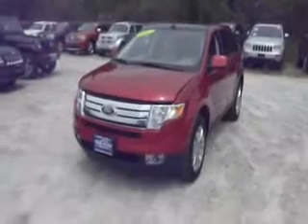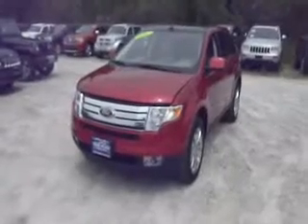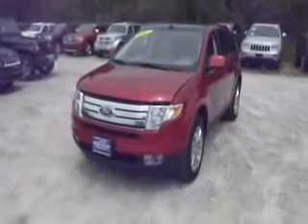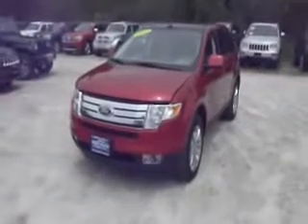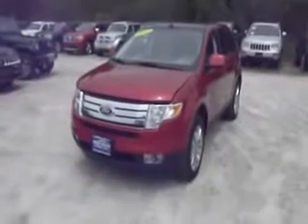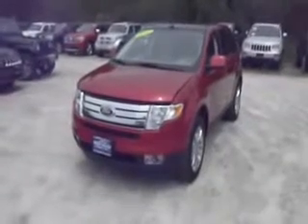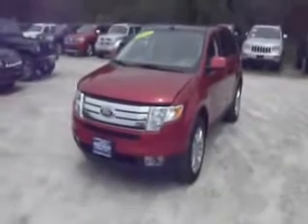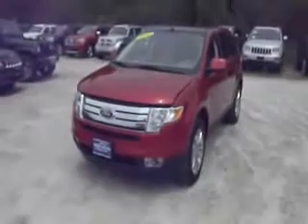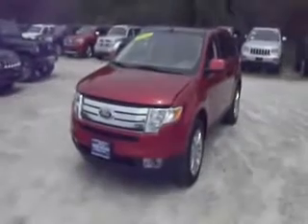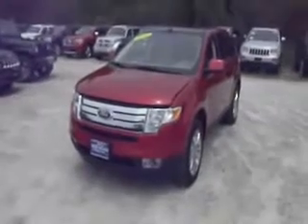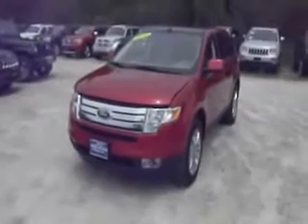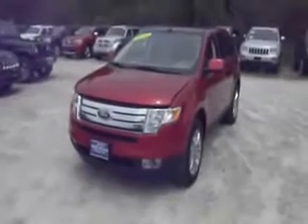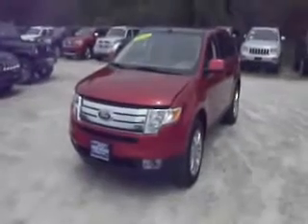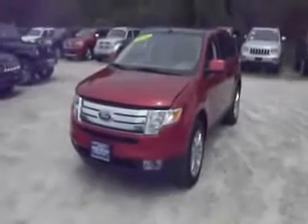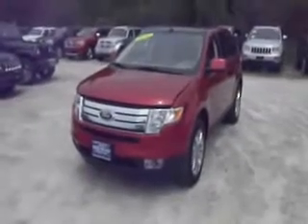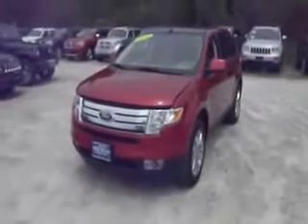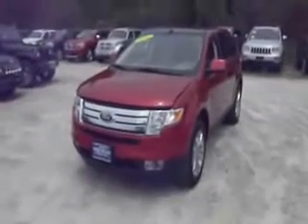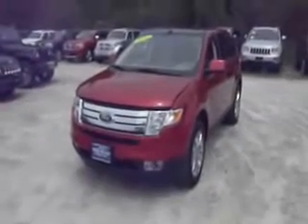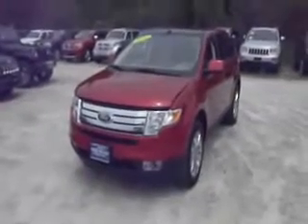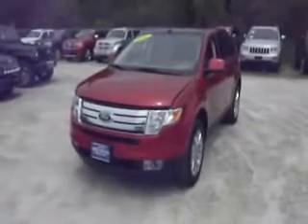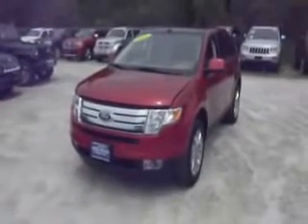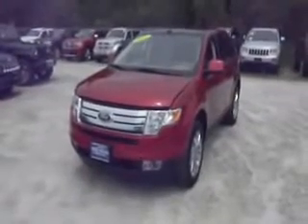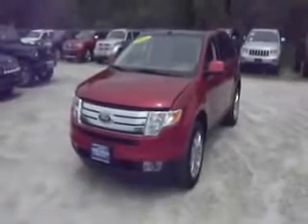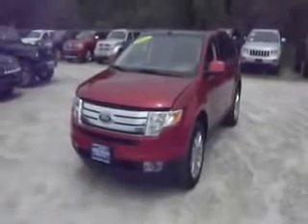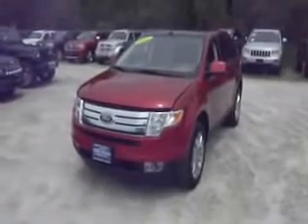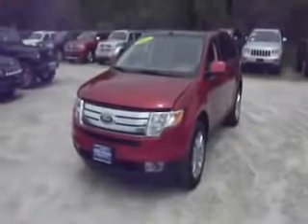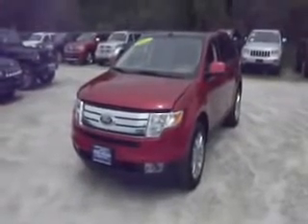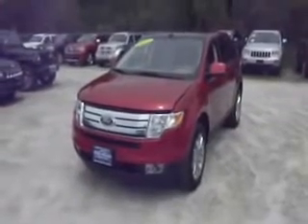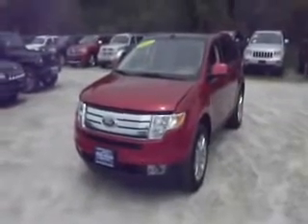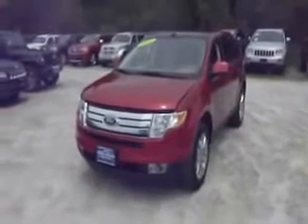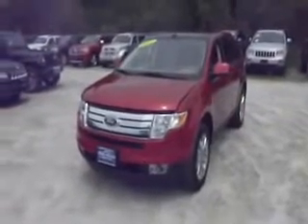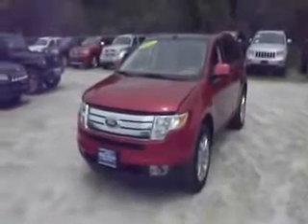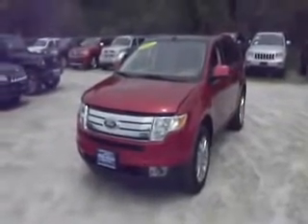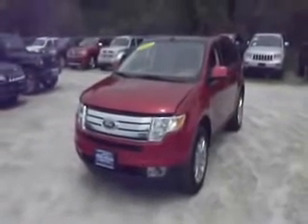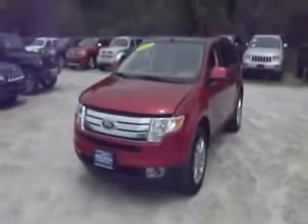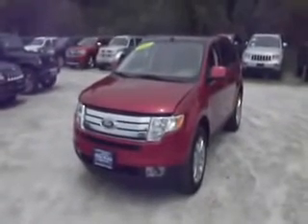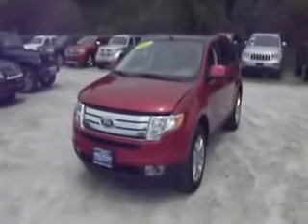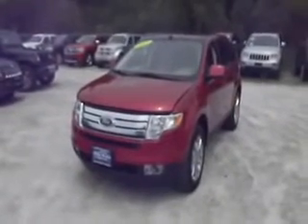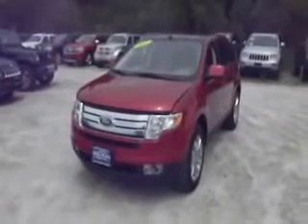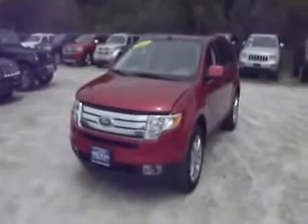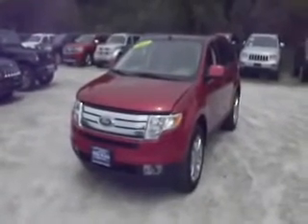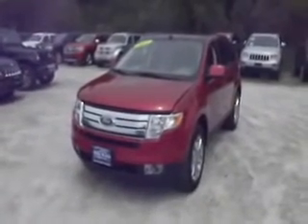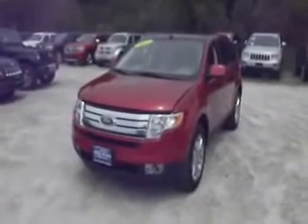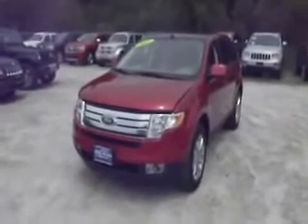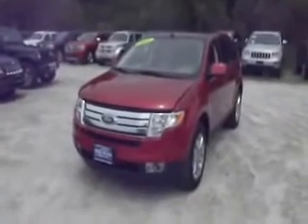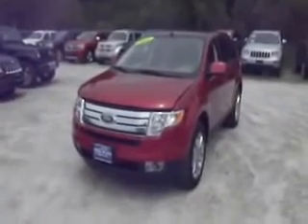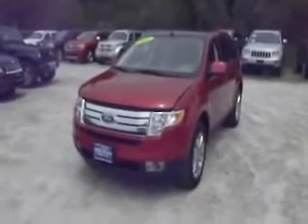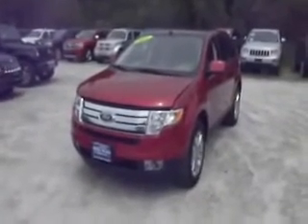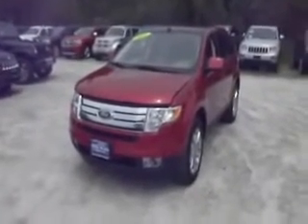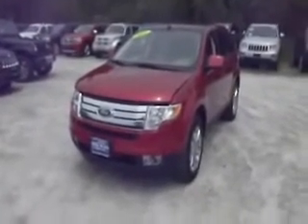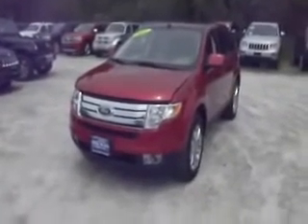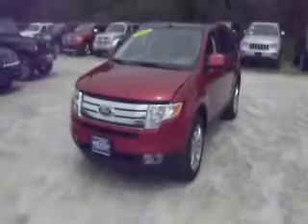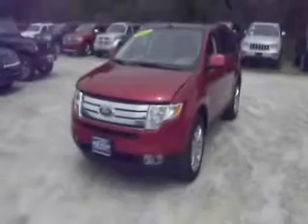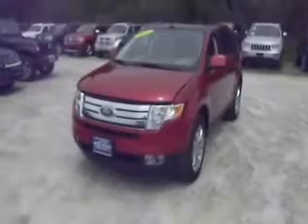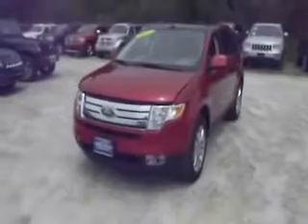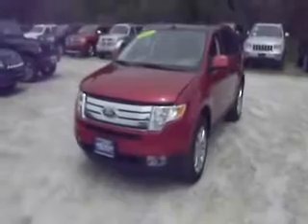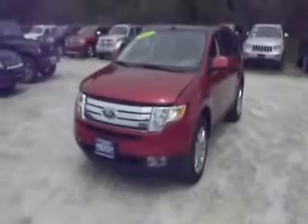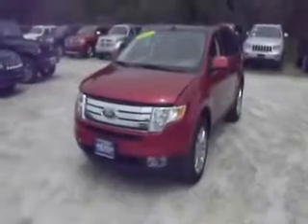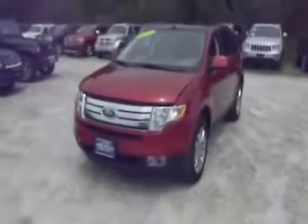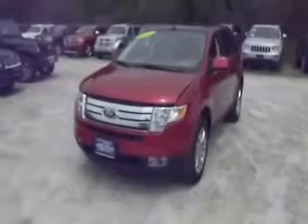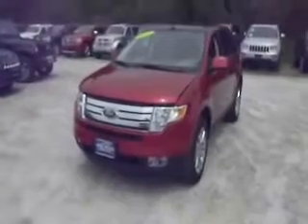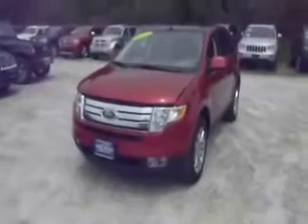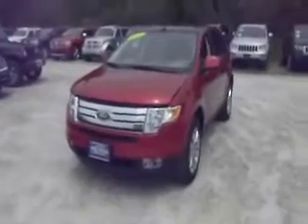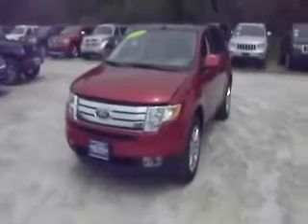How are you doing today? Welcome to Metal Land of Carmel, part of the Vols Auto Group. Today we're going to show you a 2007 Ford Edge SEL.